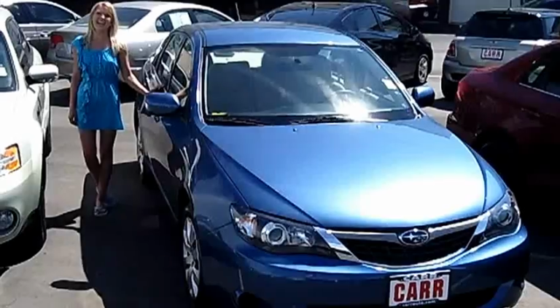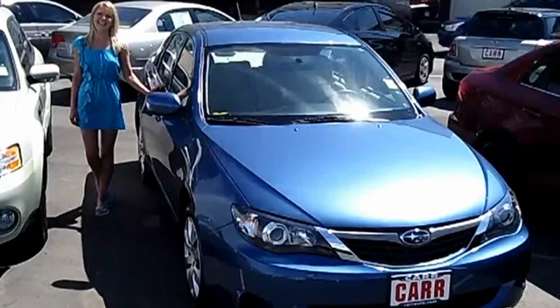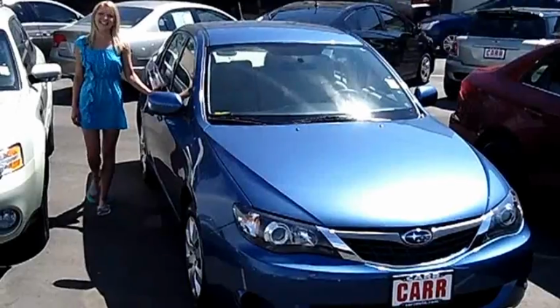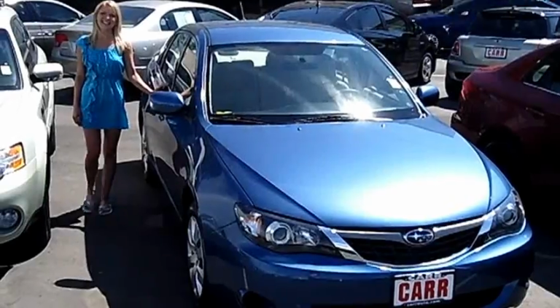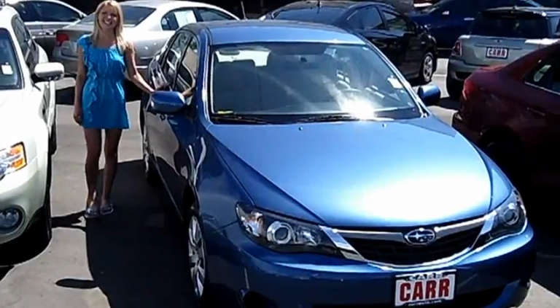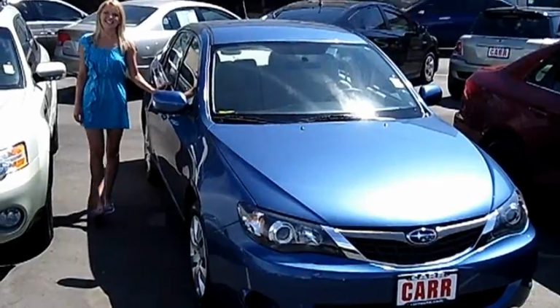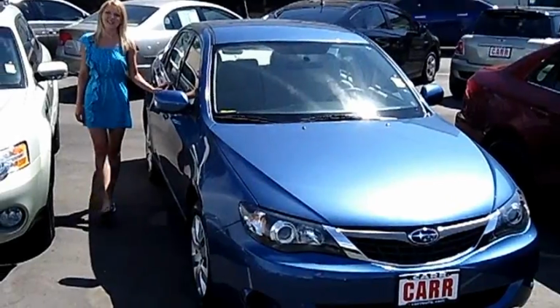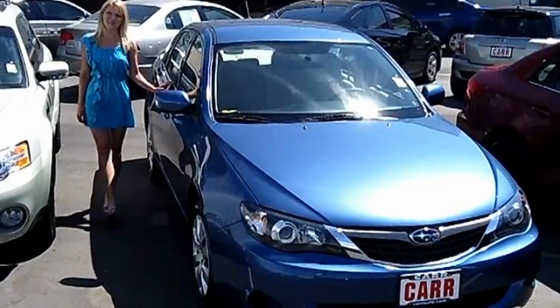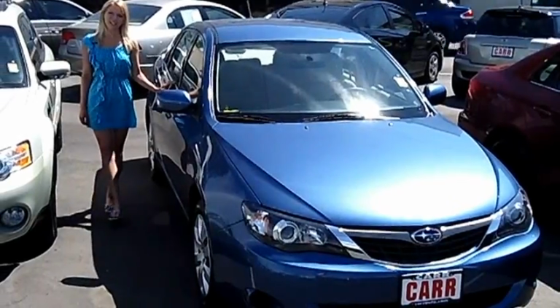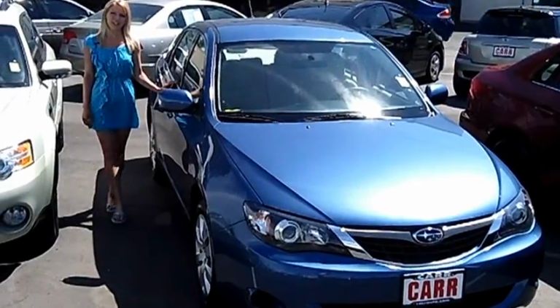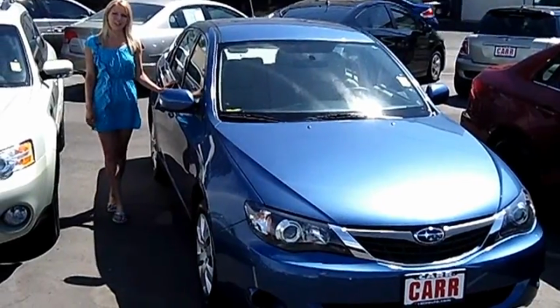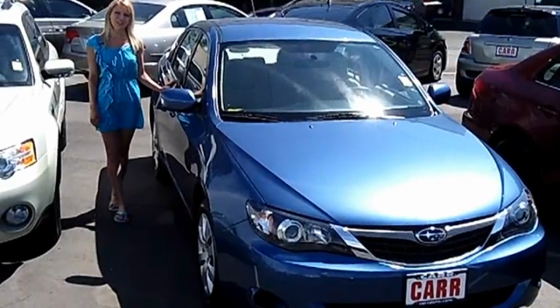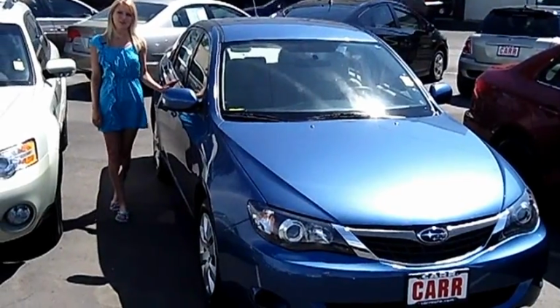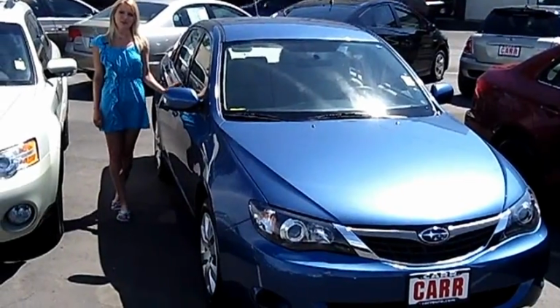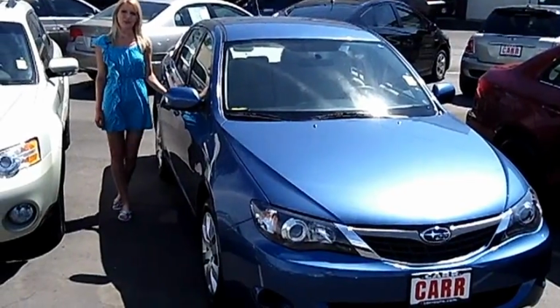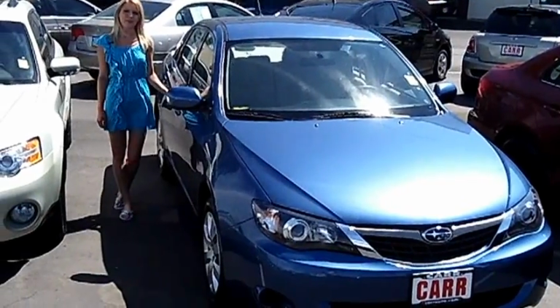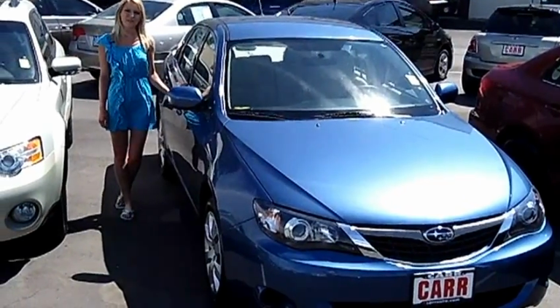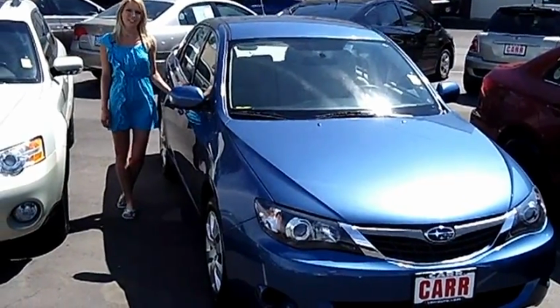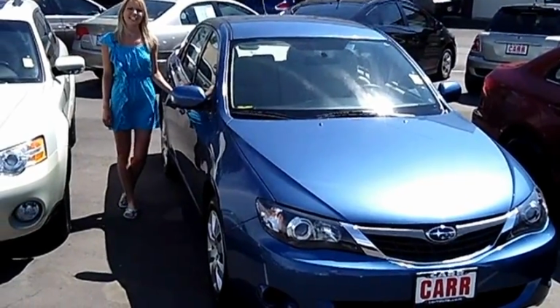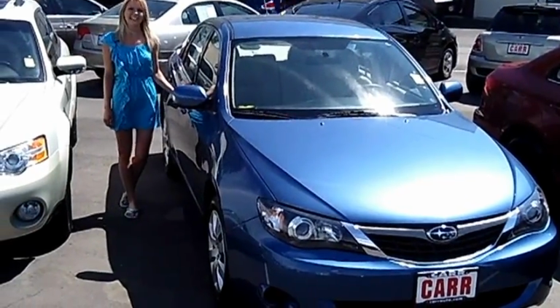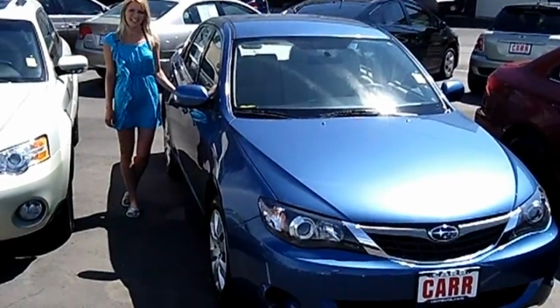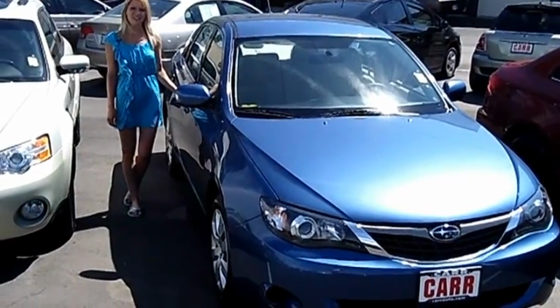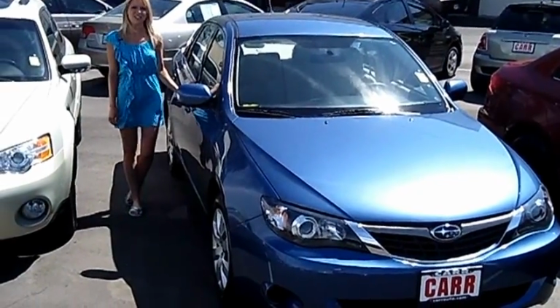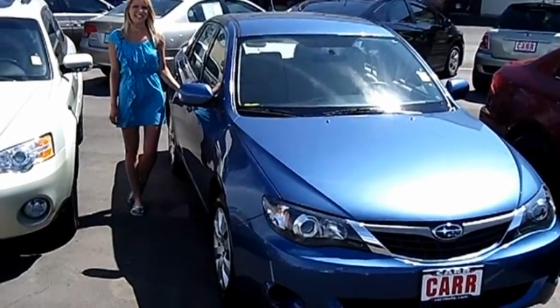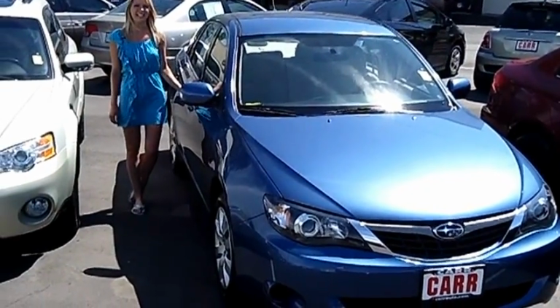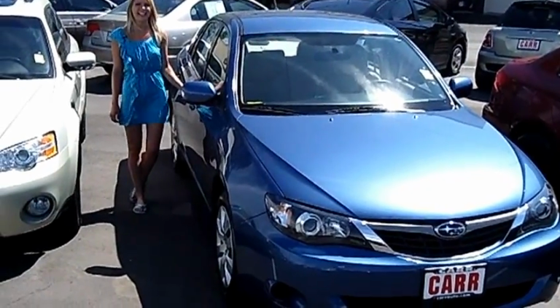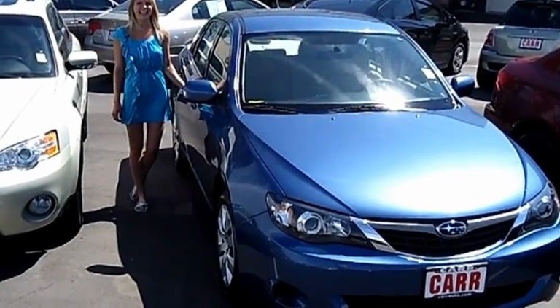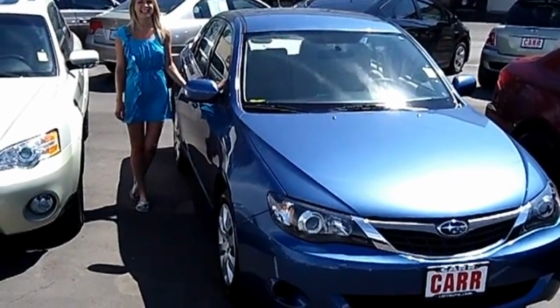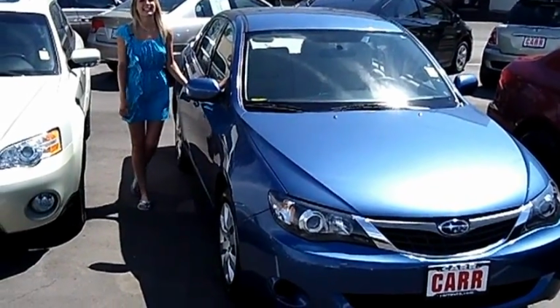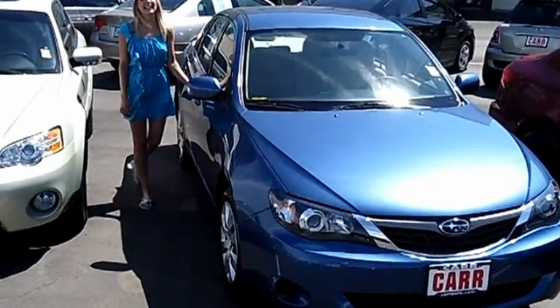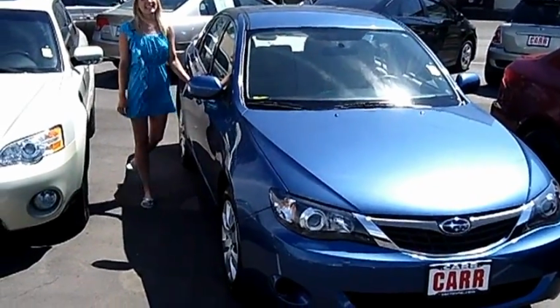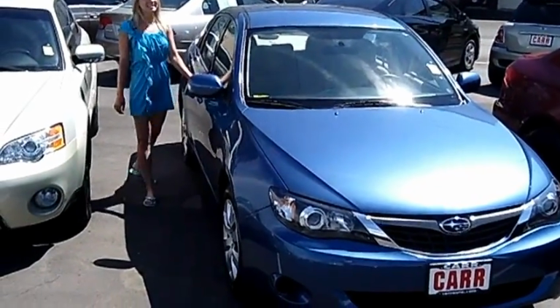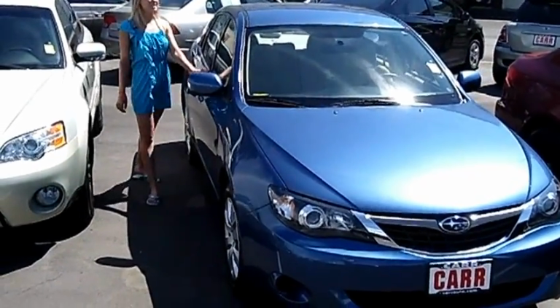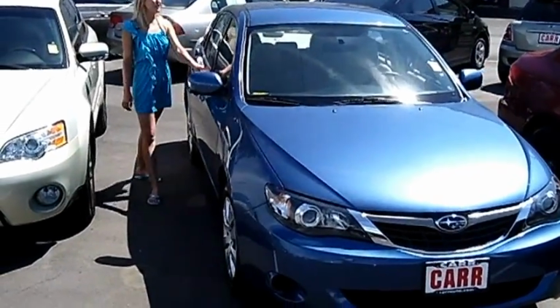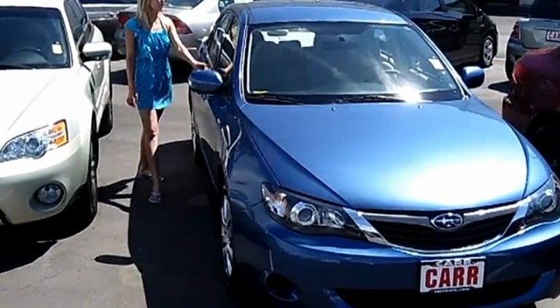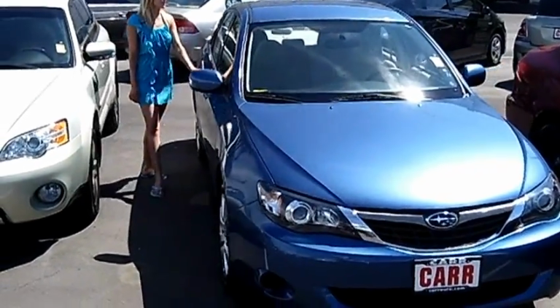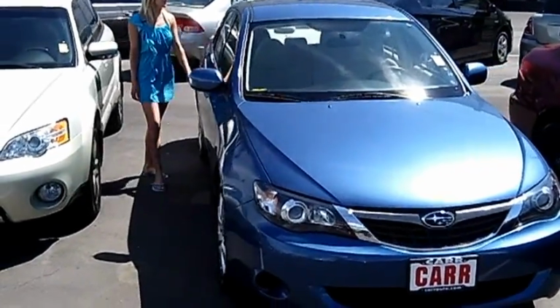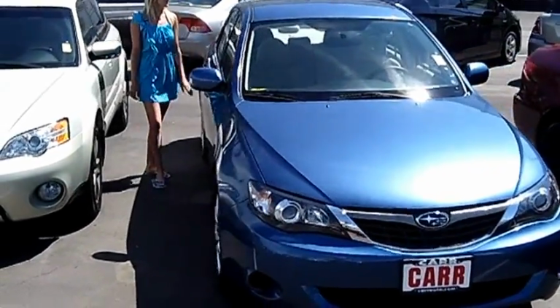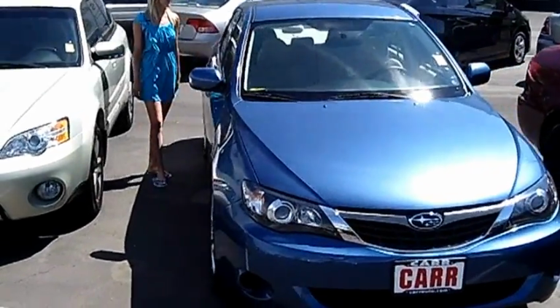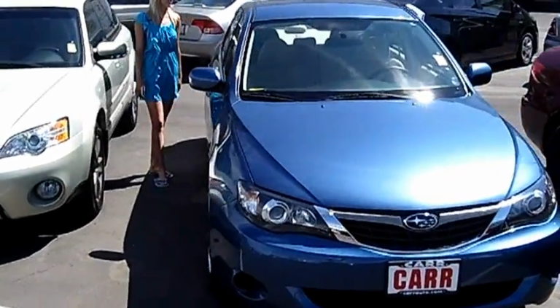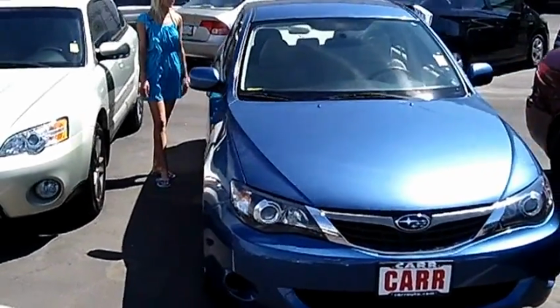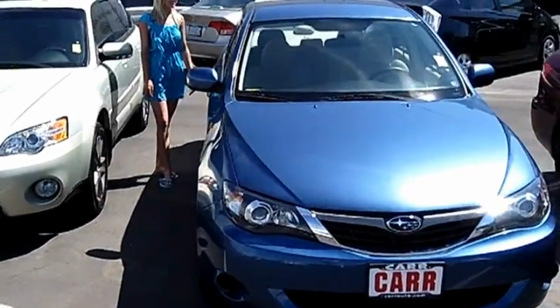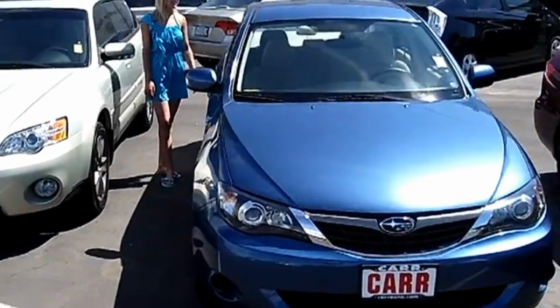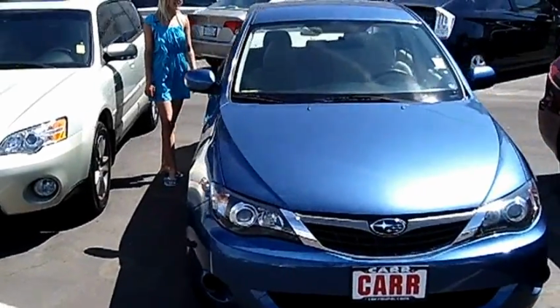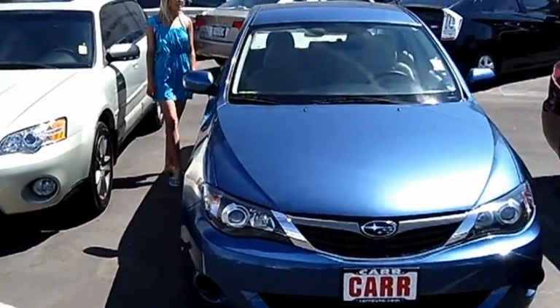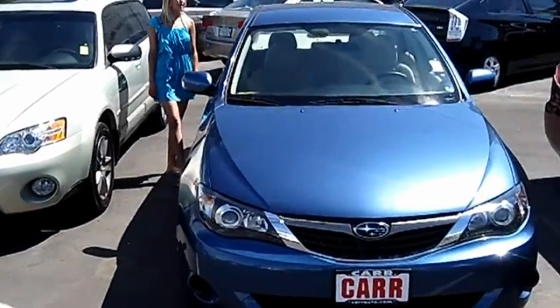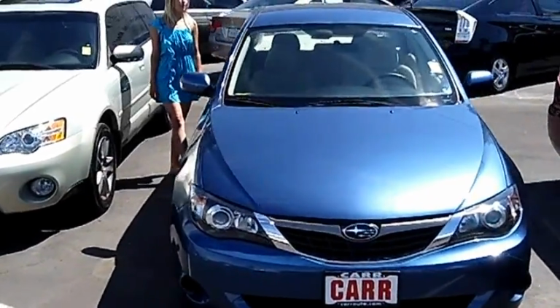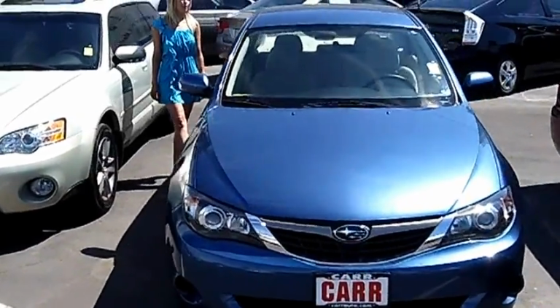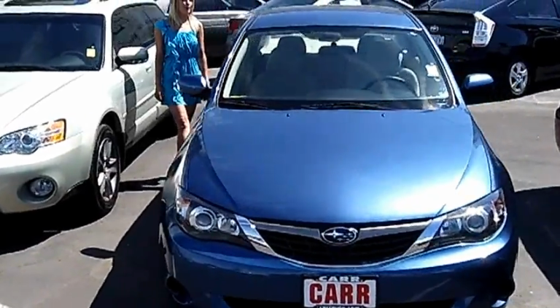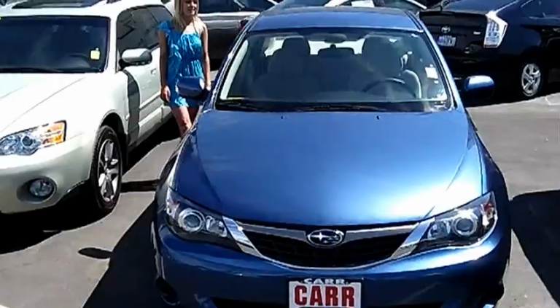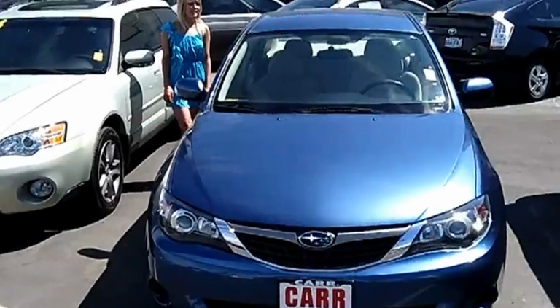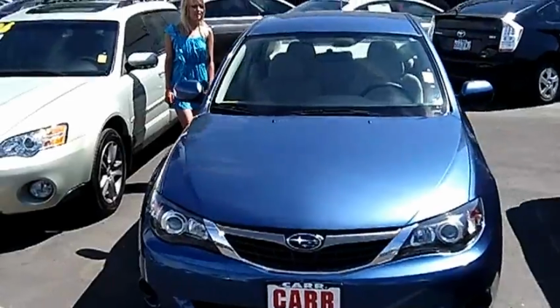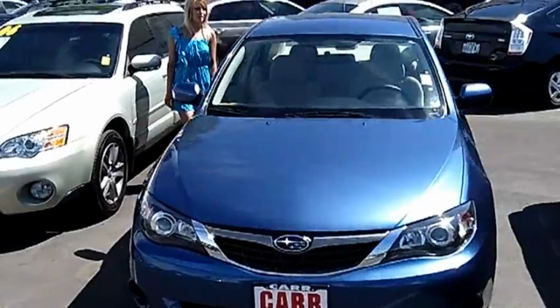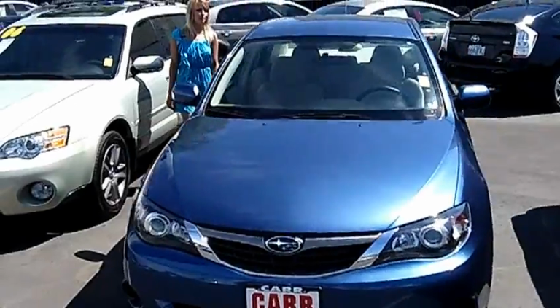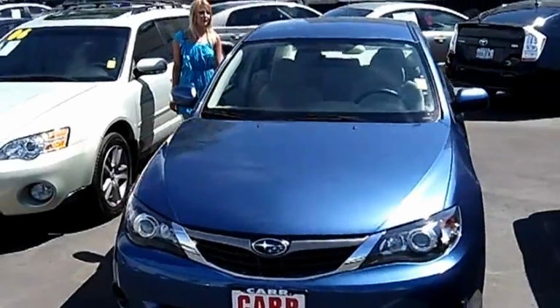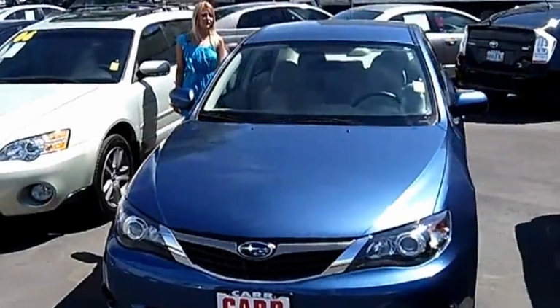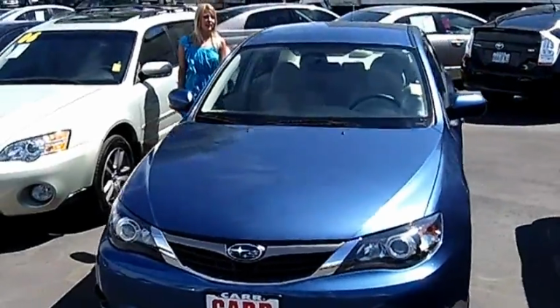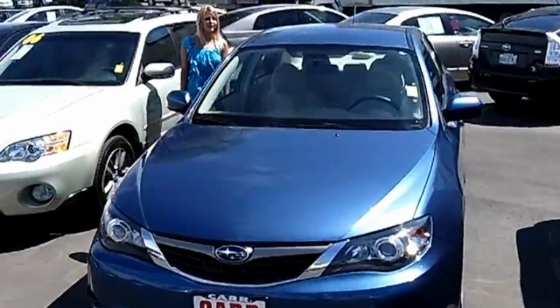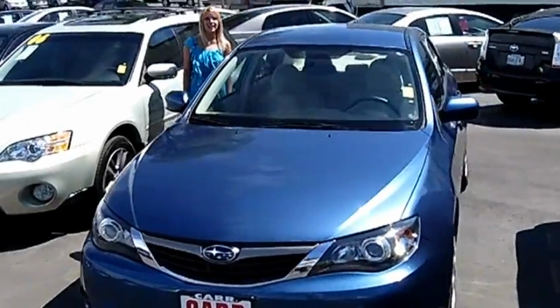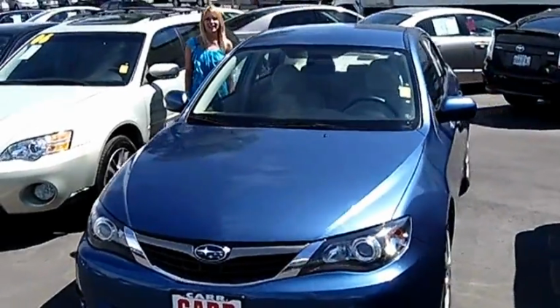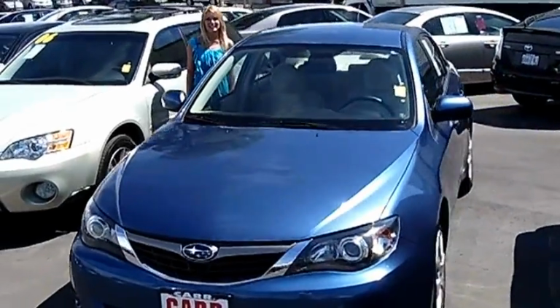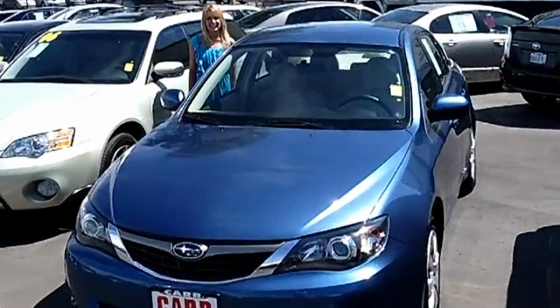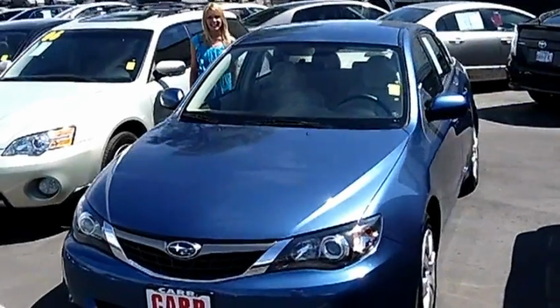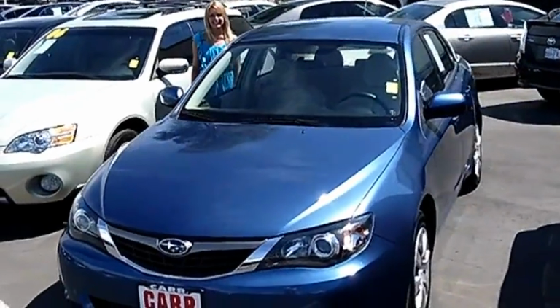Hi, this is Lacey. I'm here at CarSubaru in Beaverton. Thanks for clicking on that link. This is your virtual tour of the 2009 Subaru Impreza 2.5i sedan.